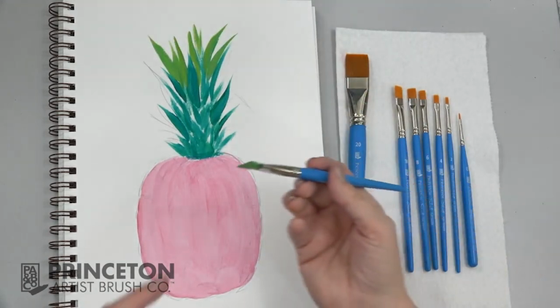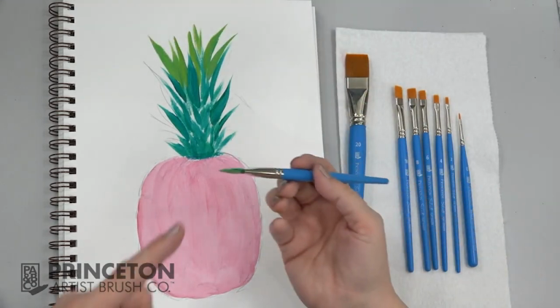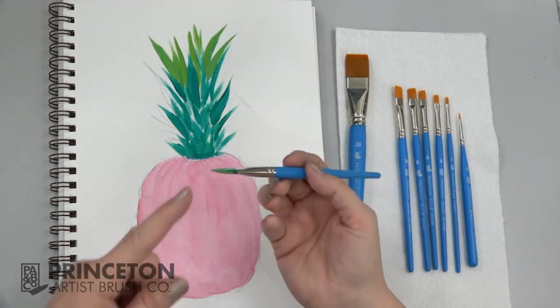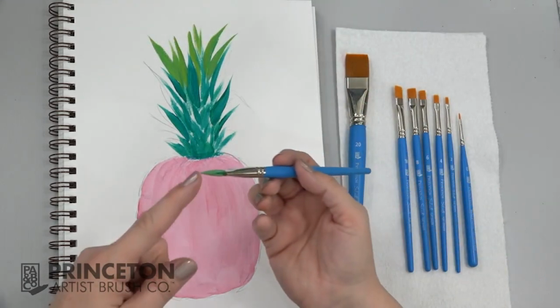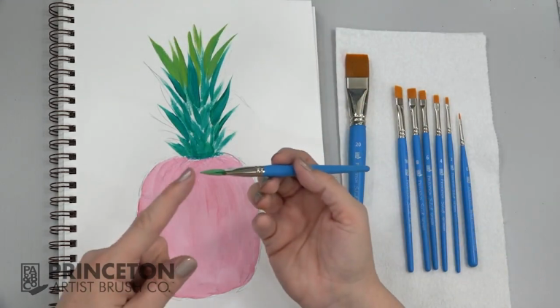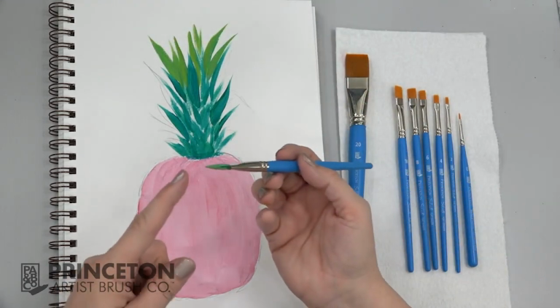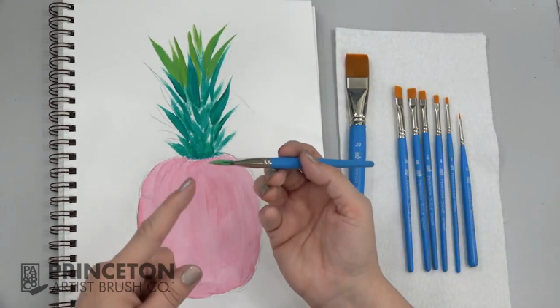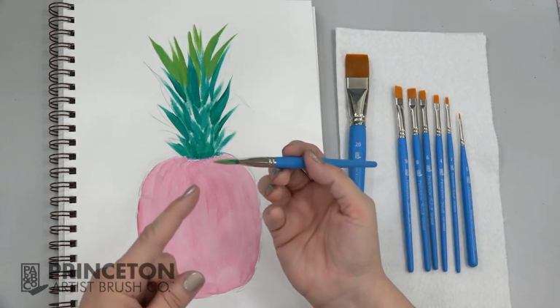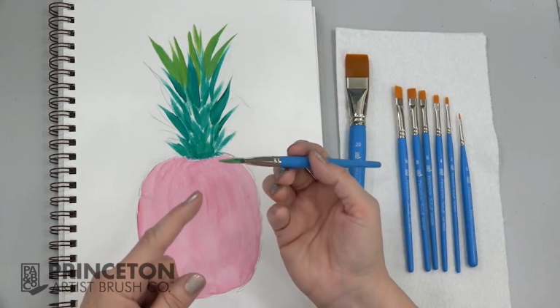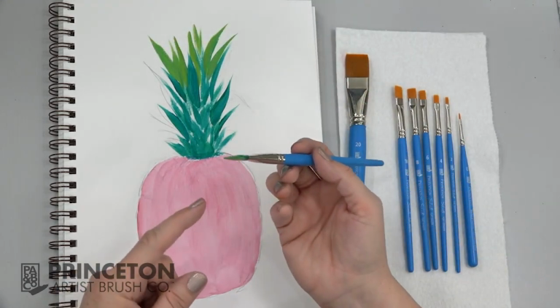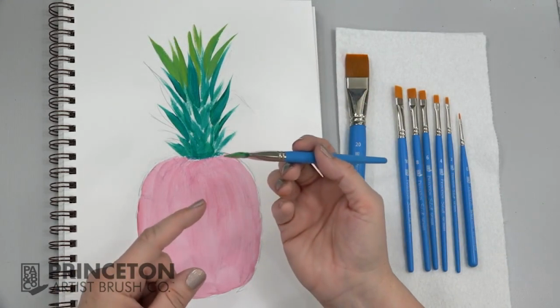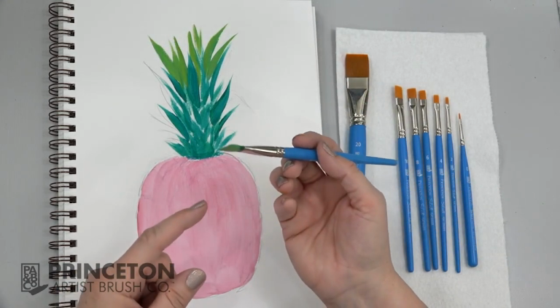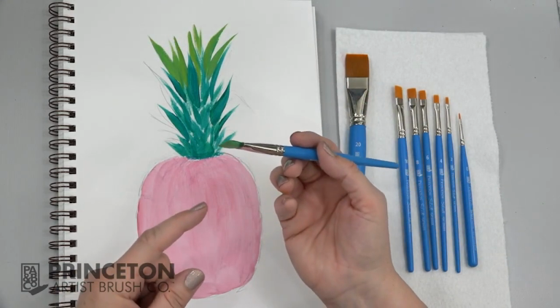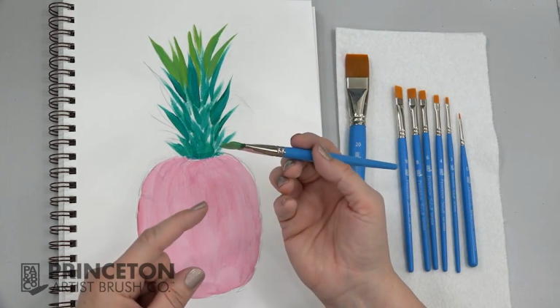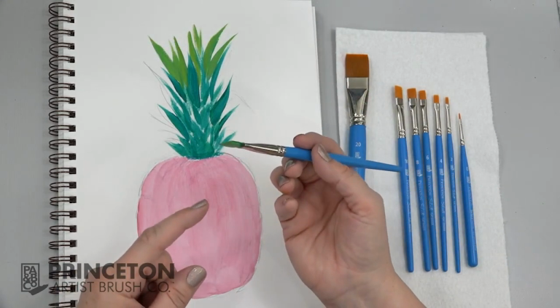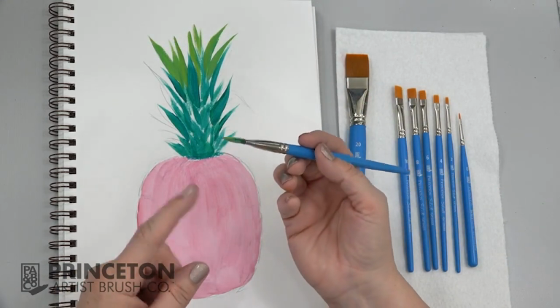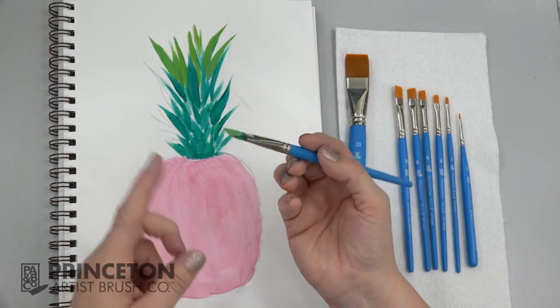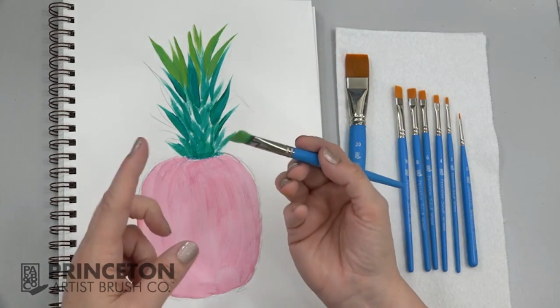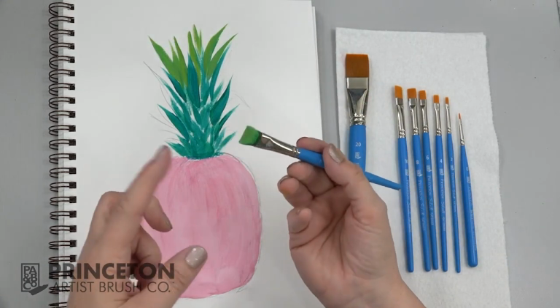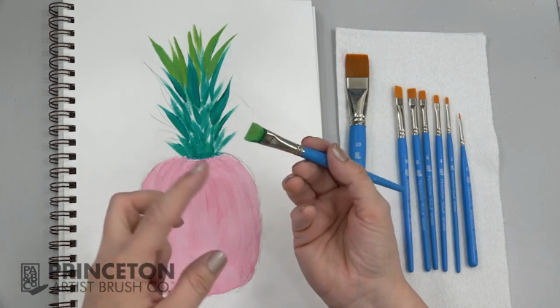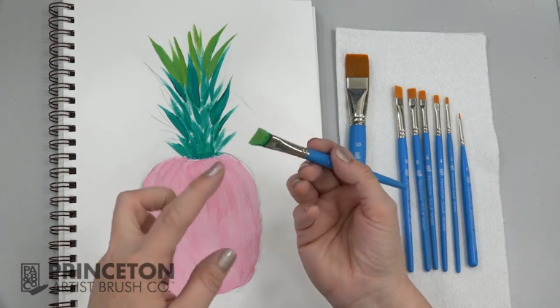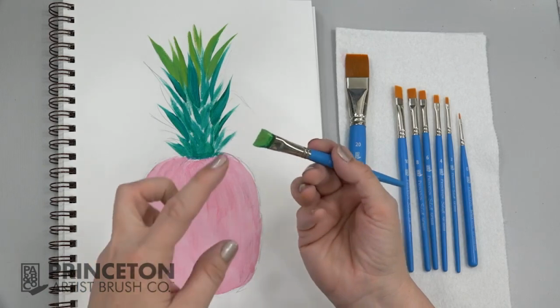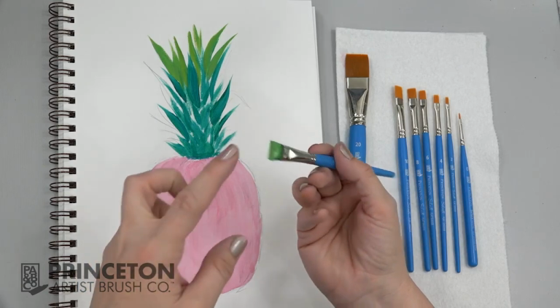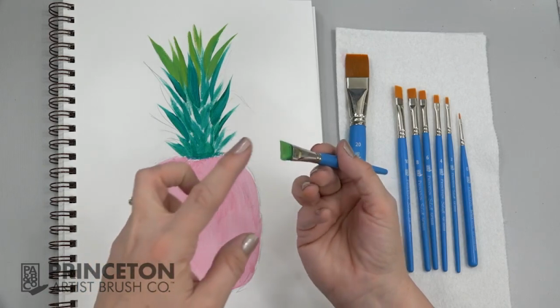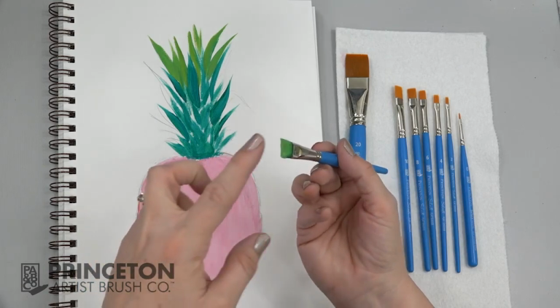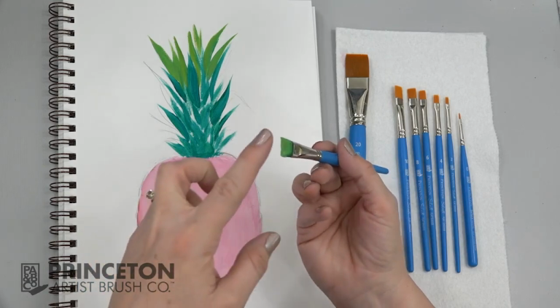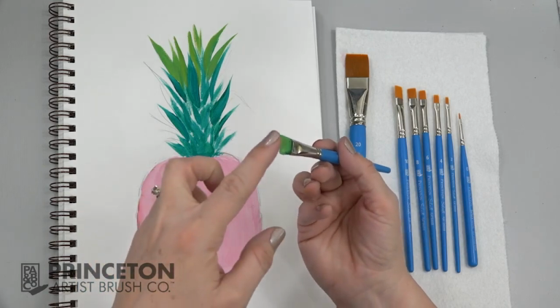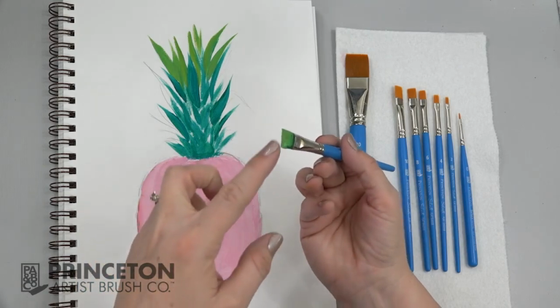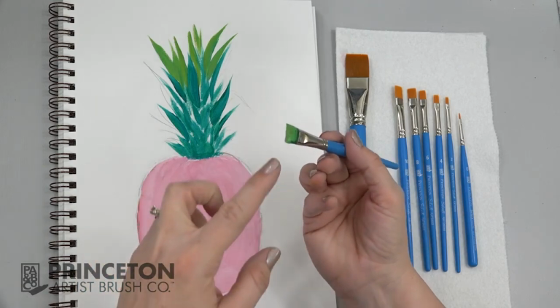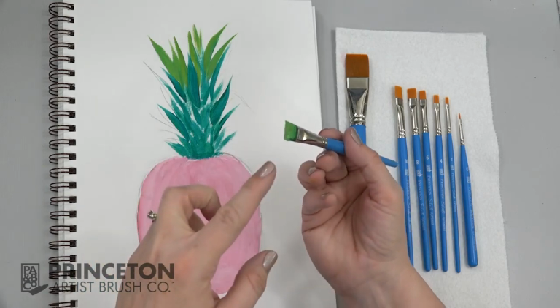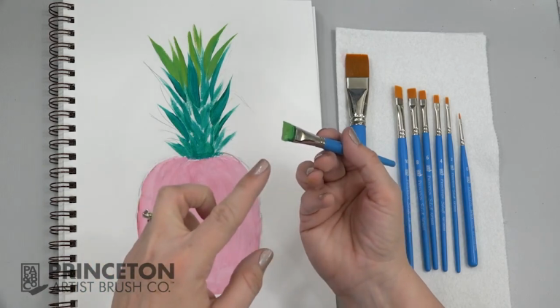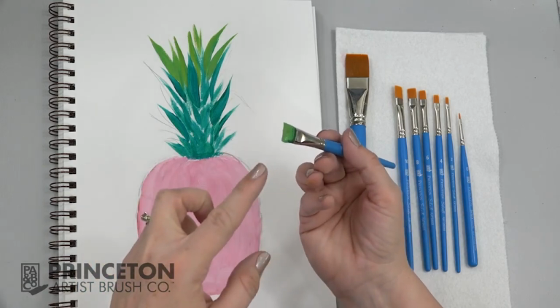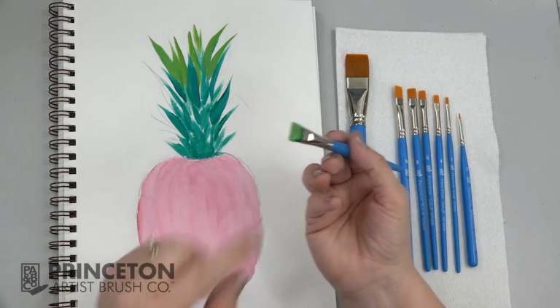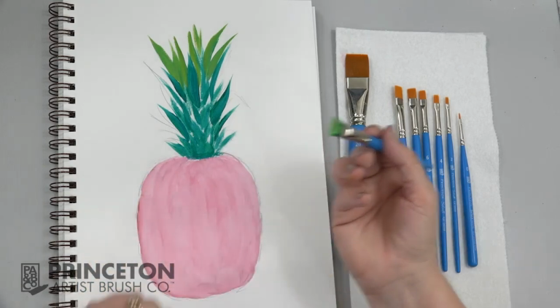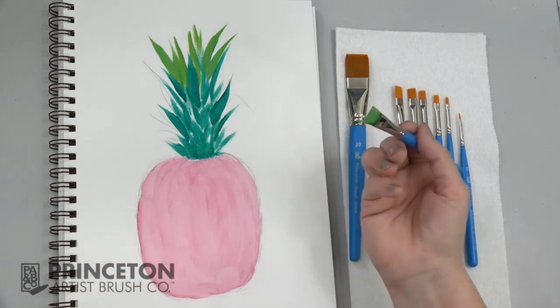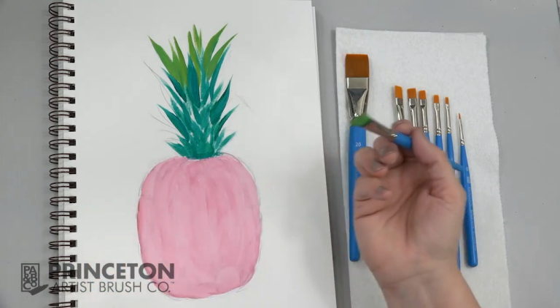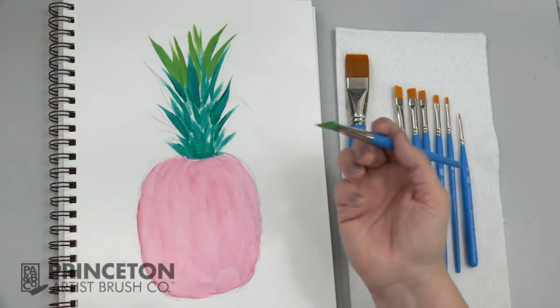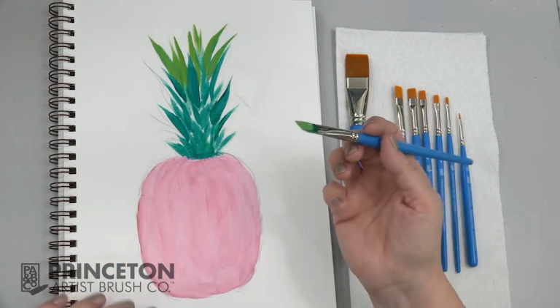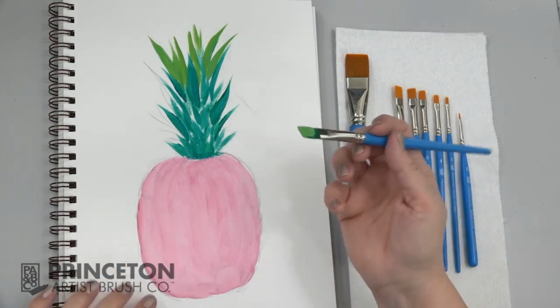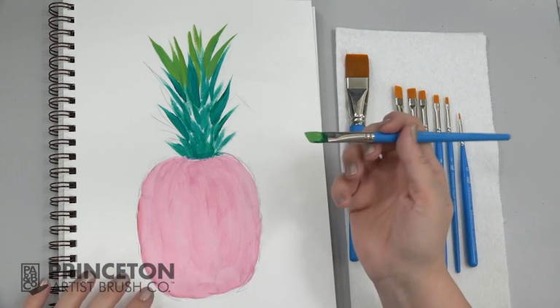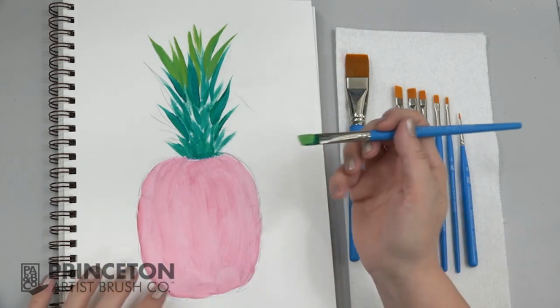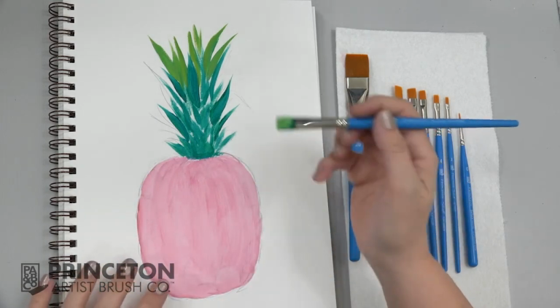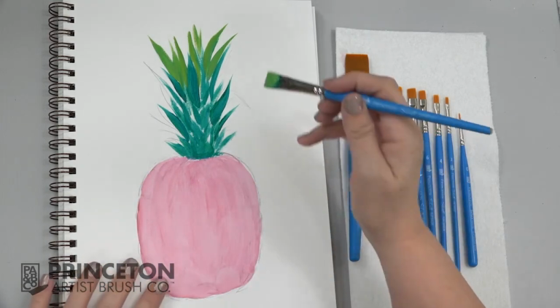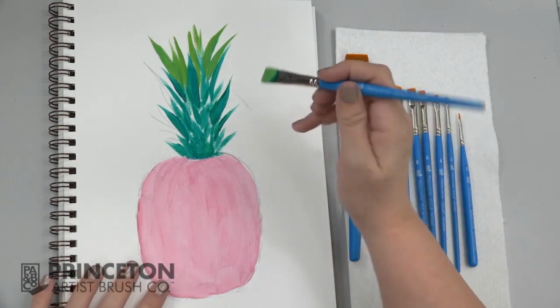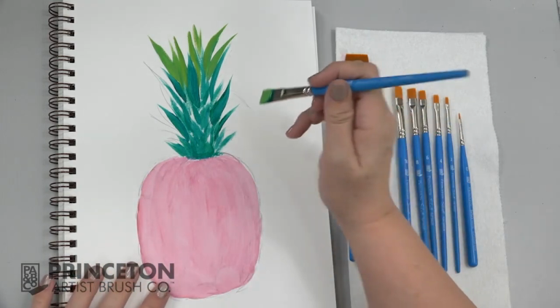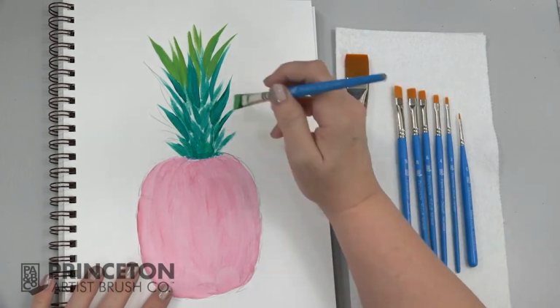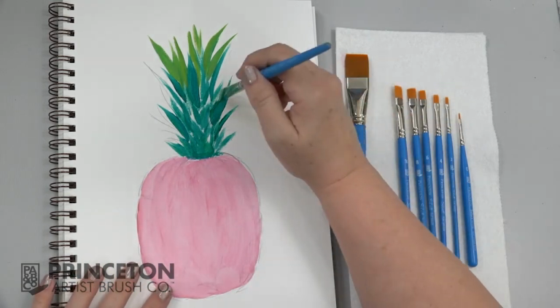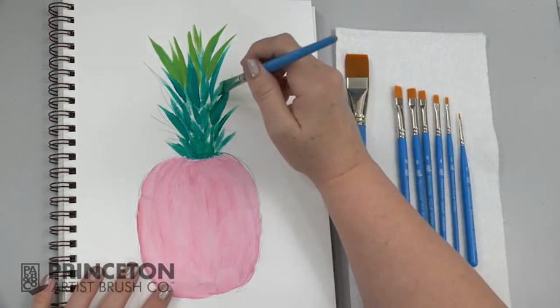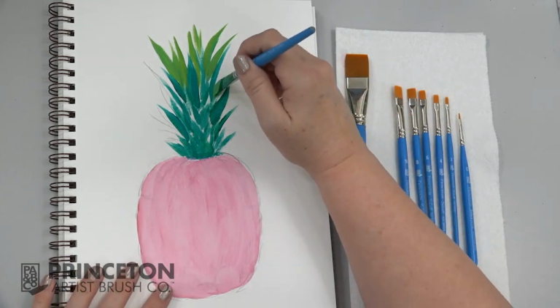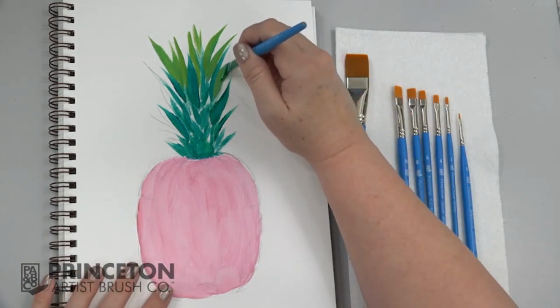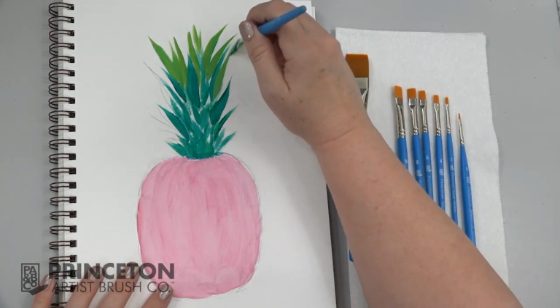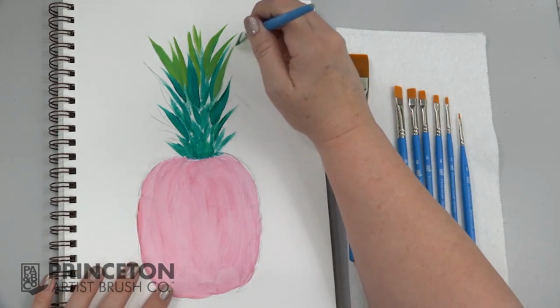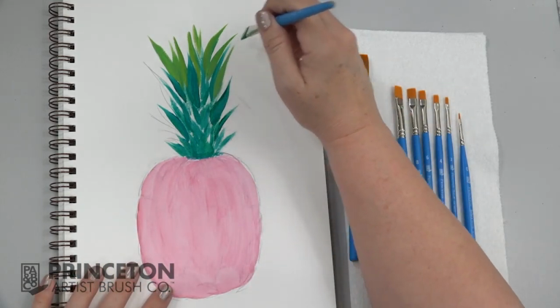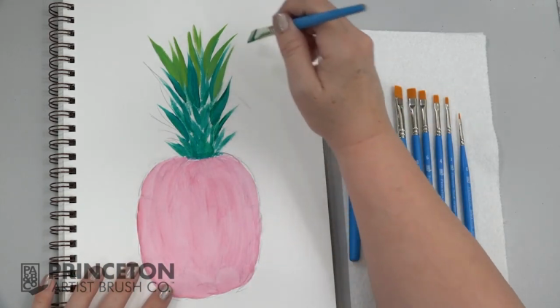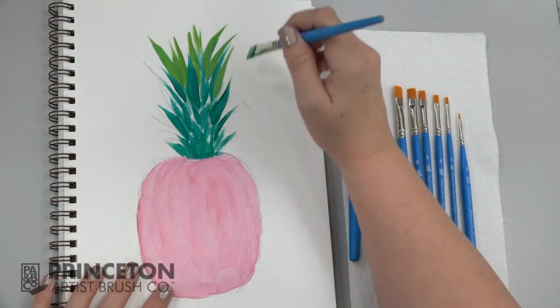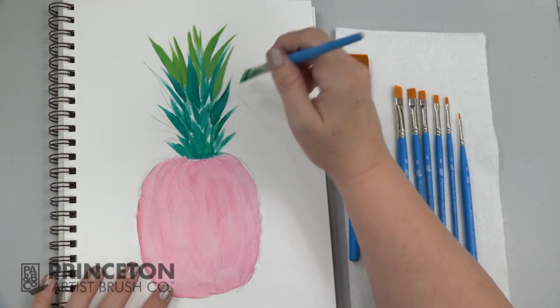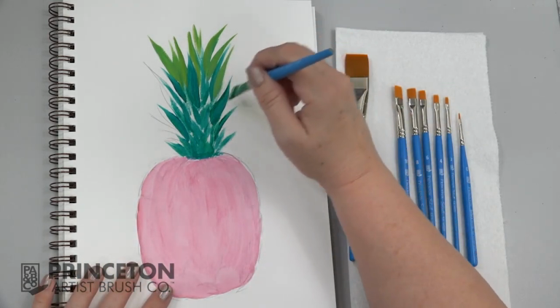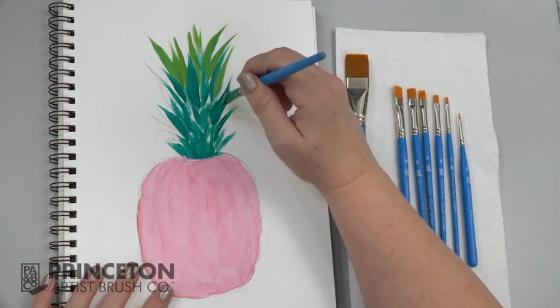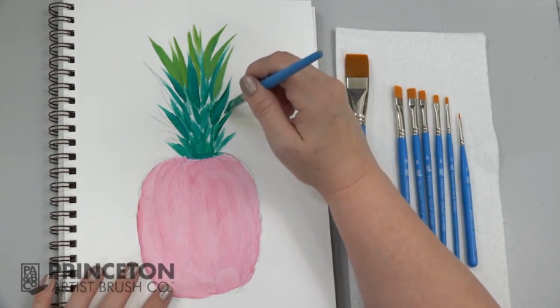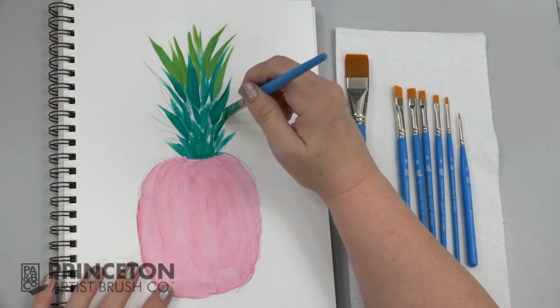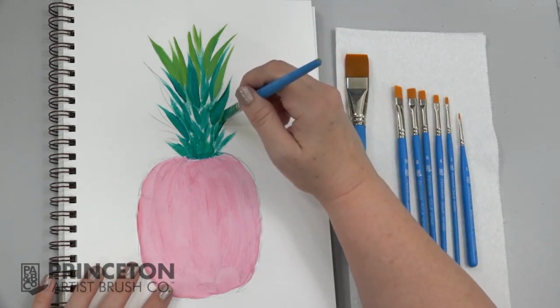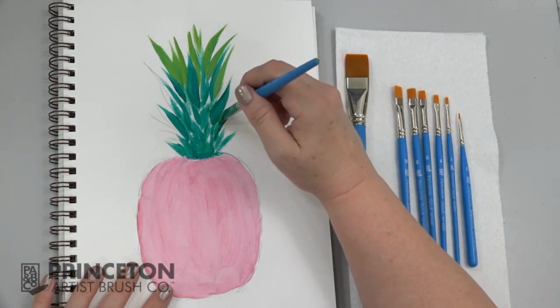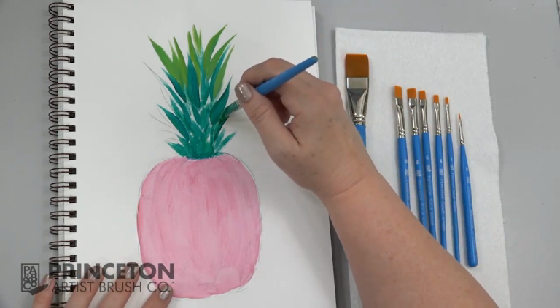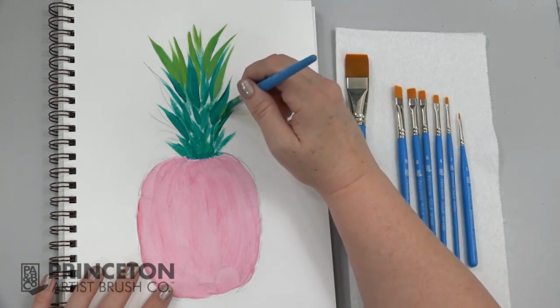If you press that brush flat when you load it, you'll get a nice fine line and create very sharp edges.